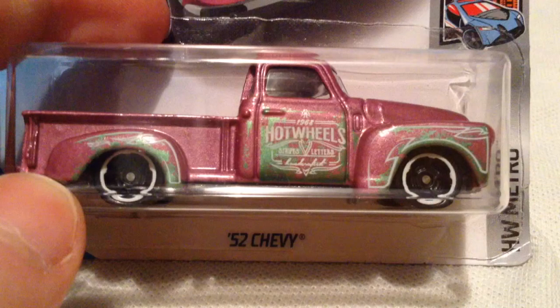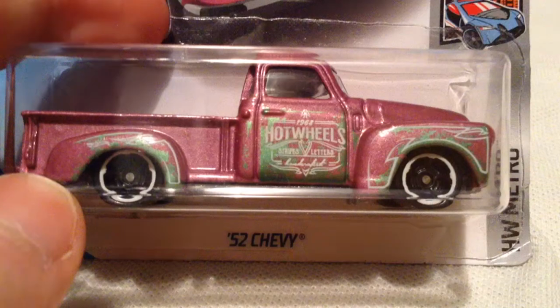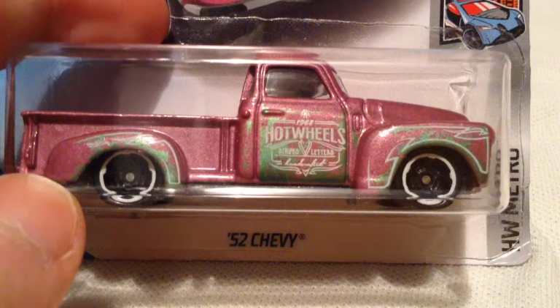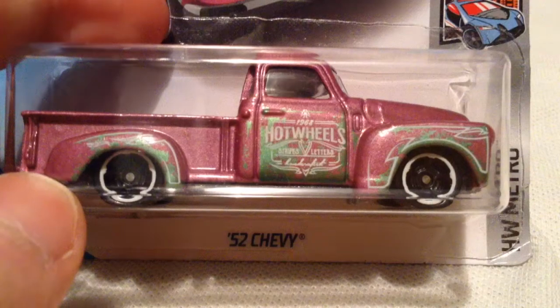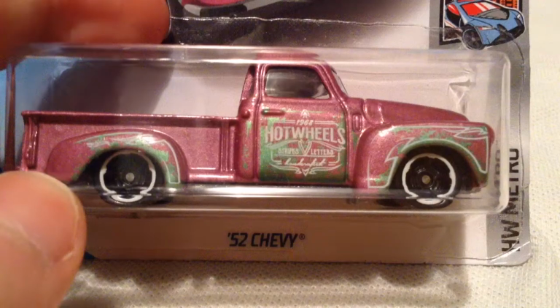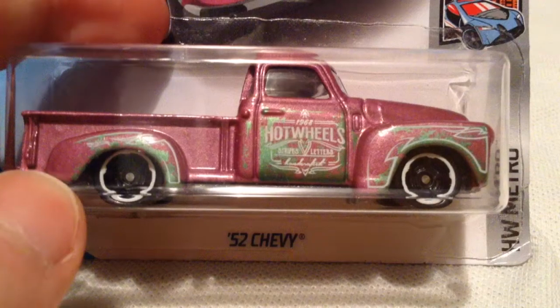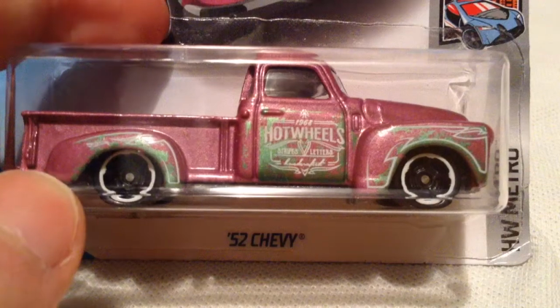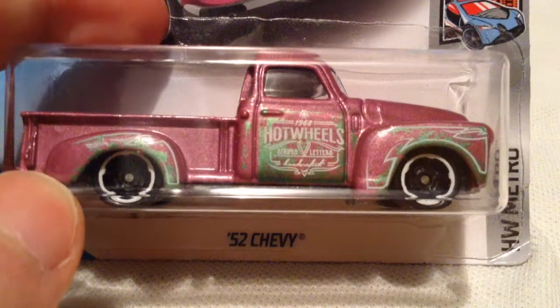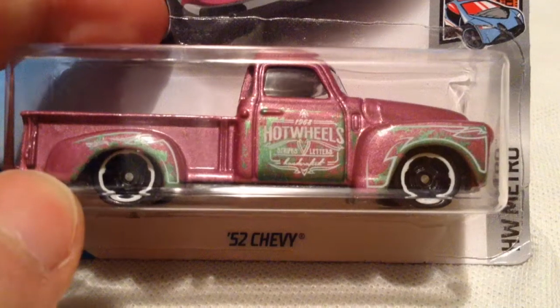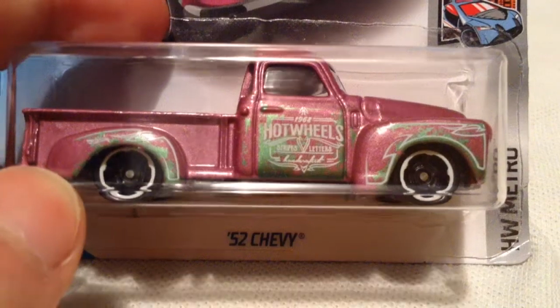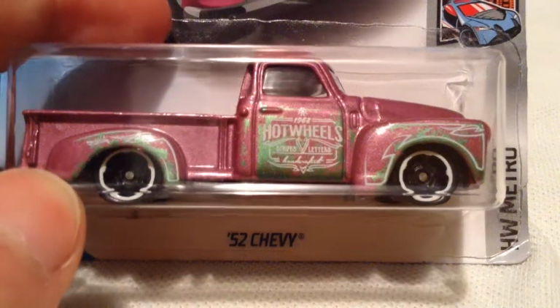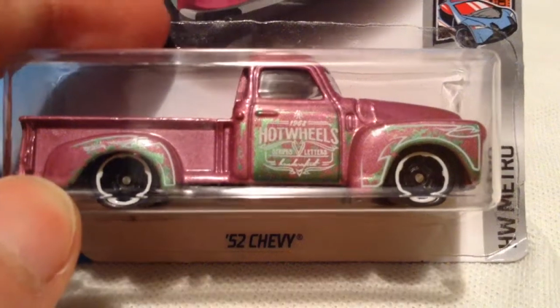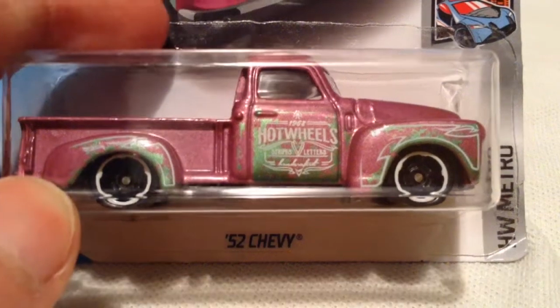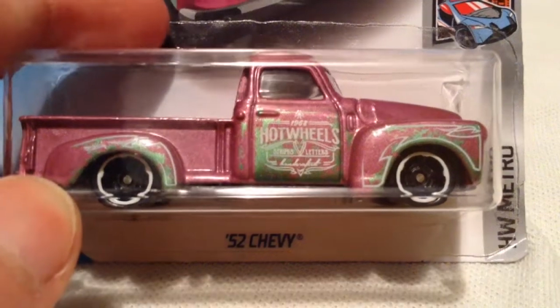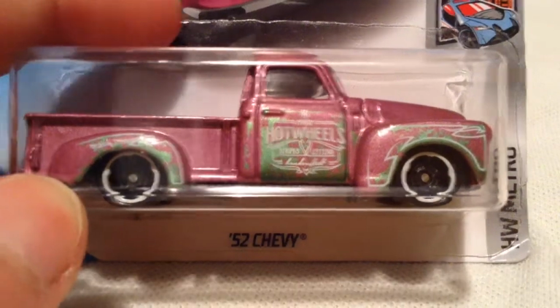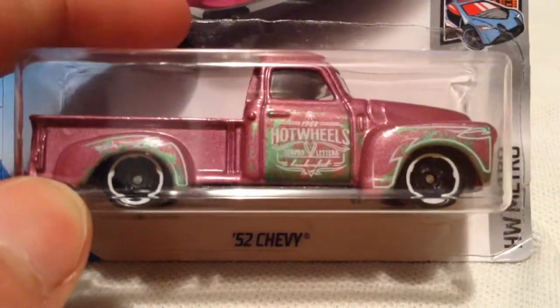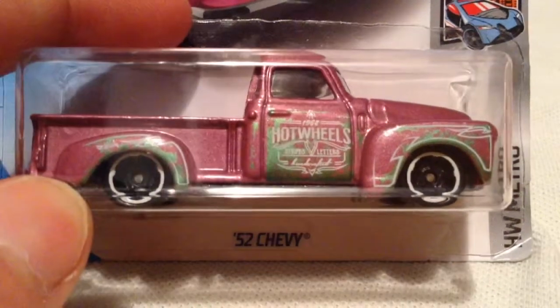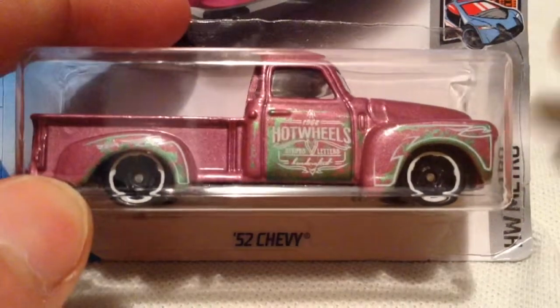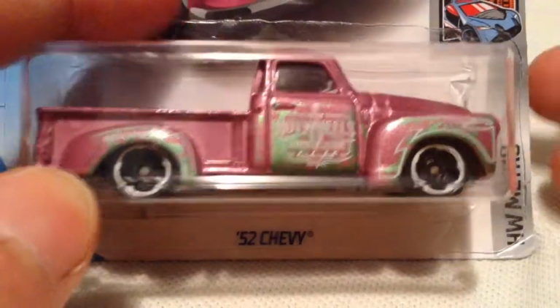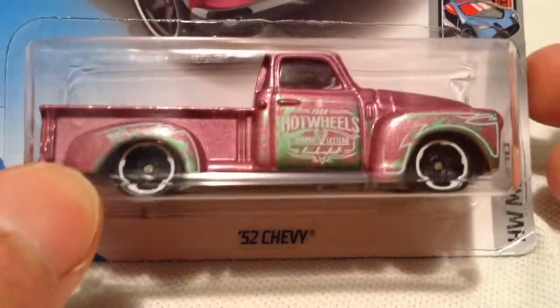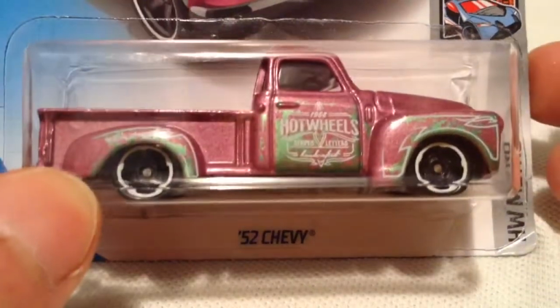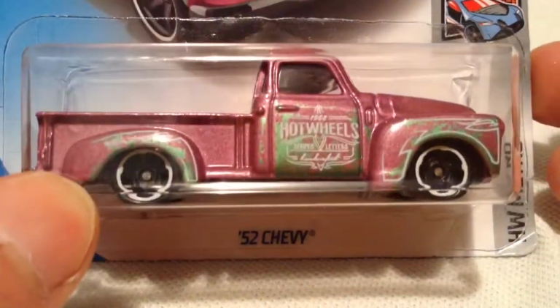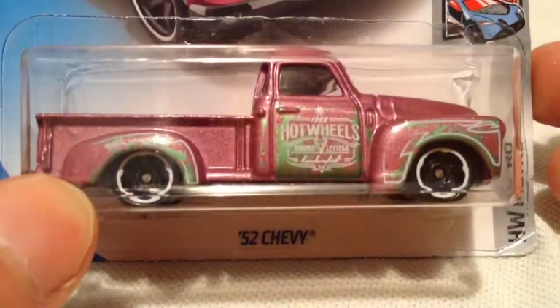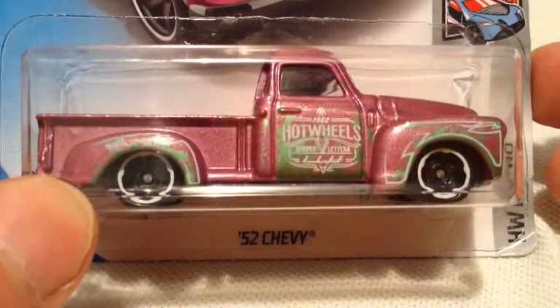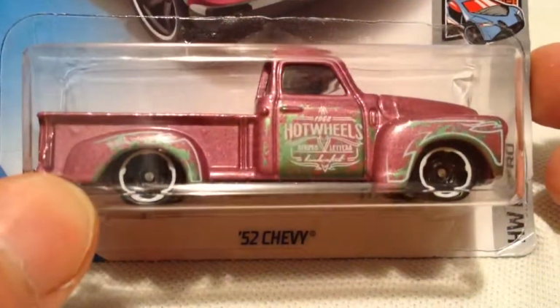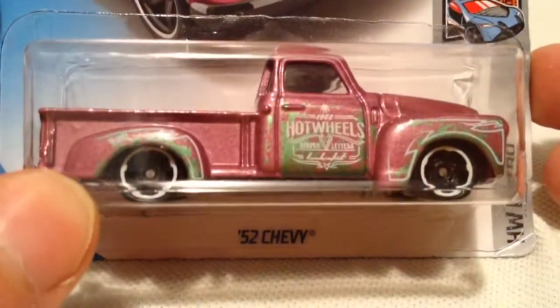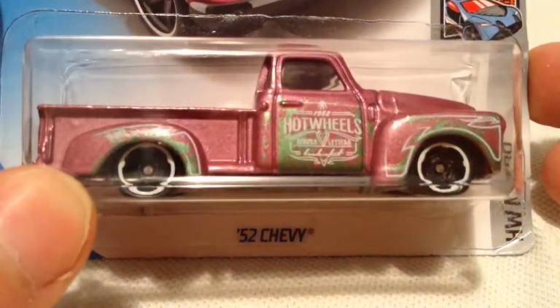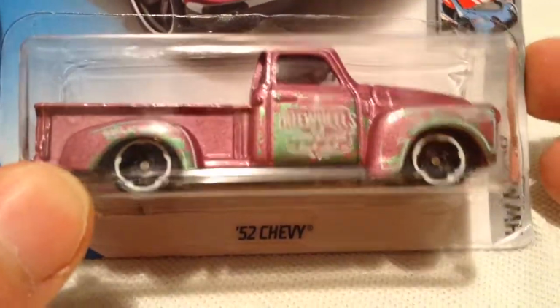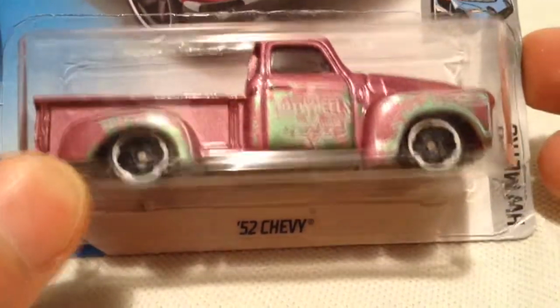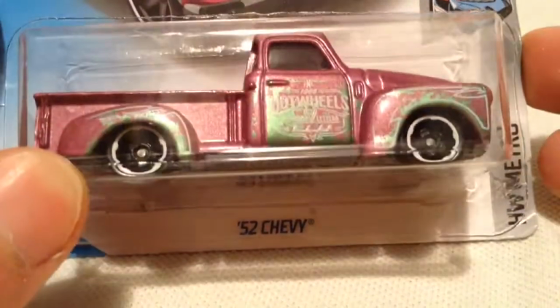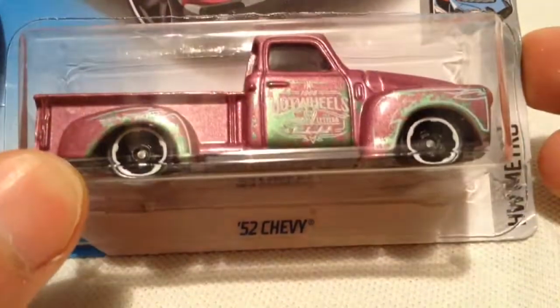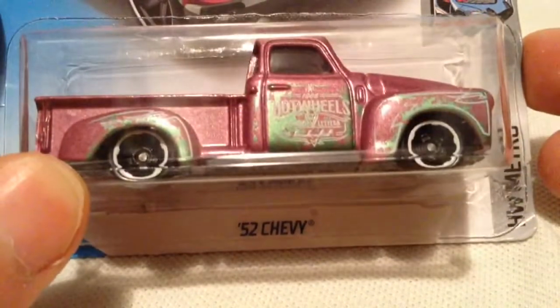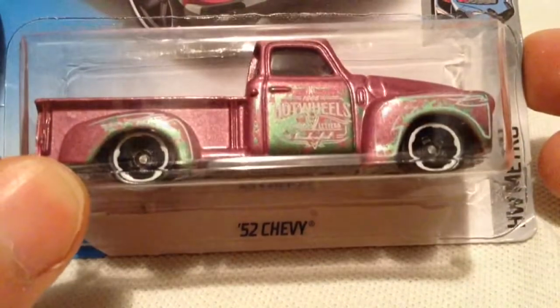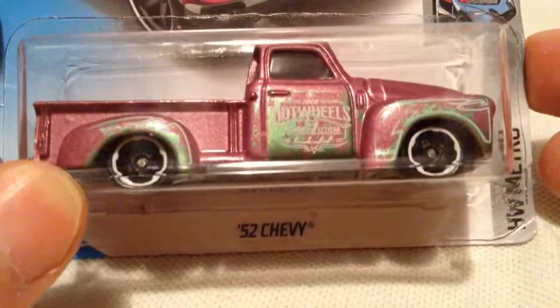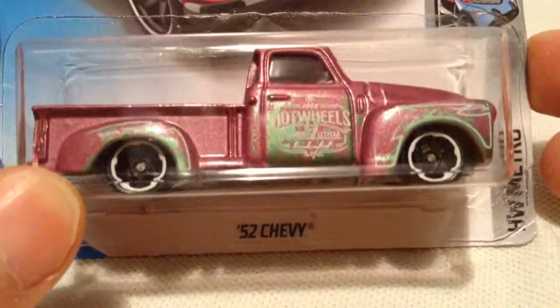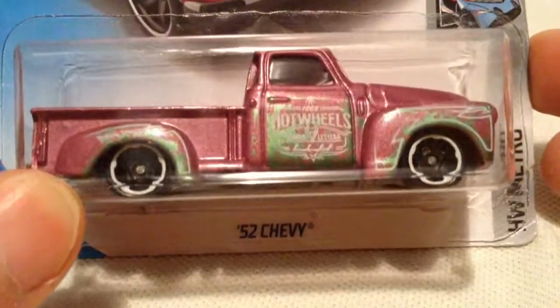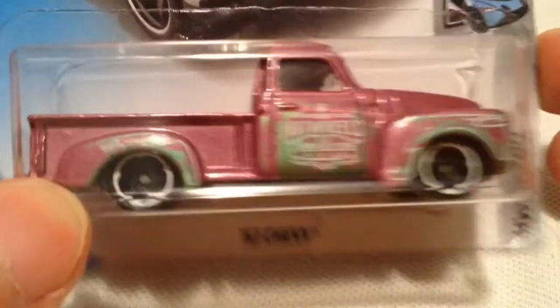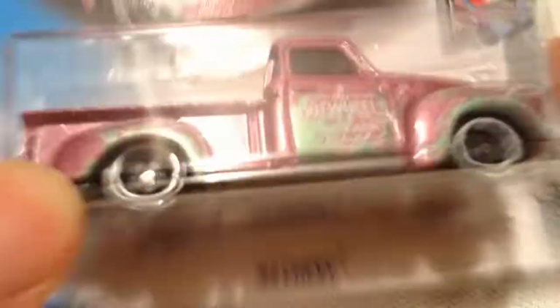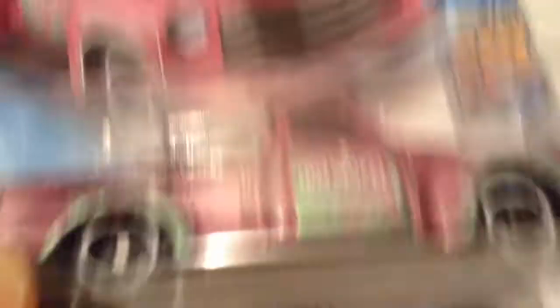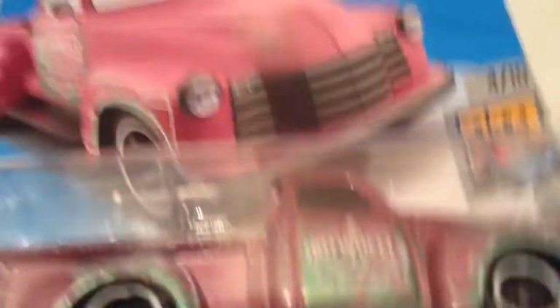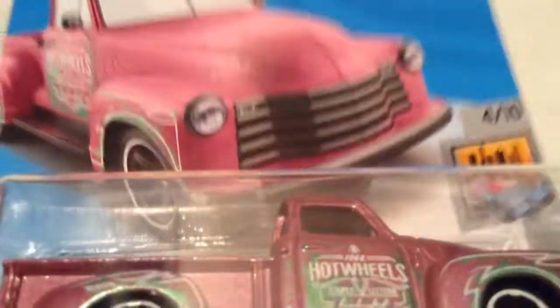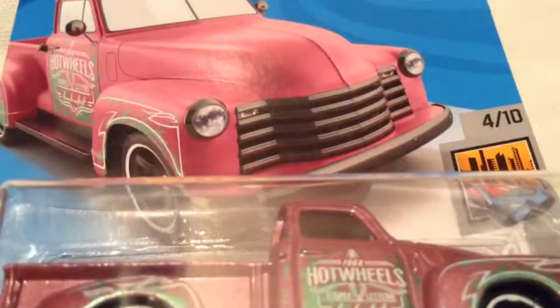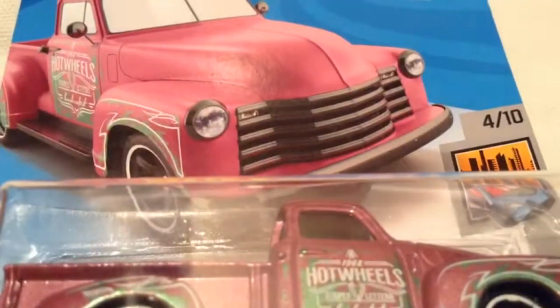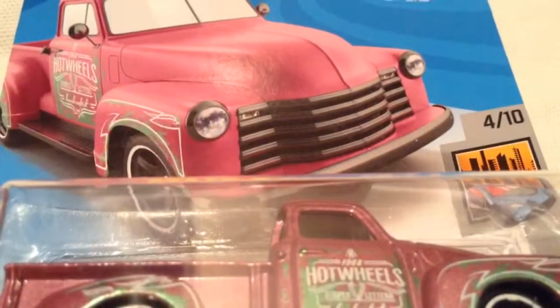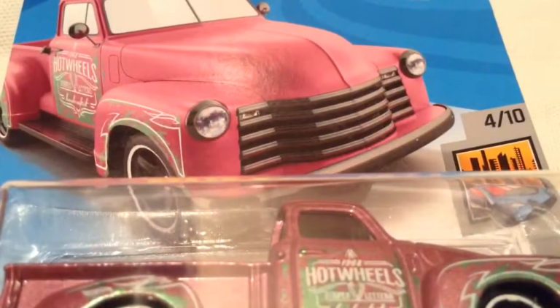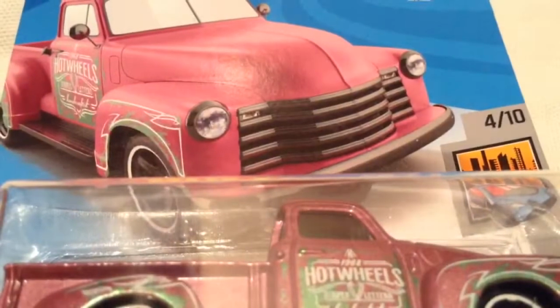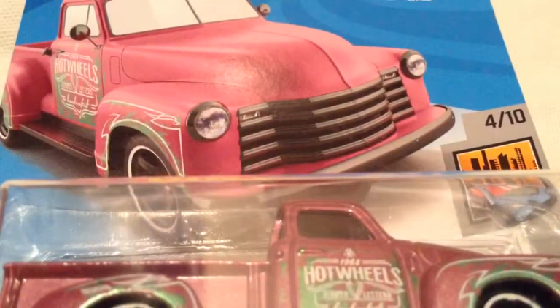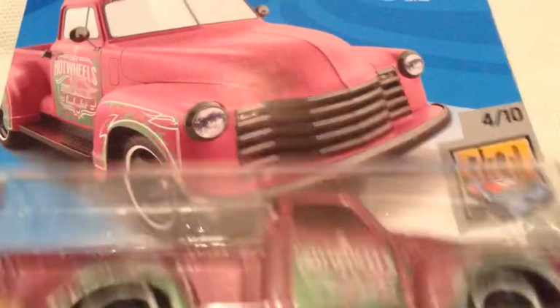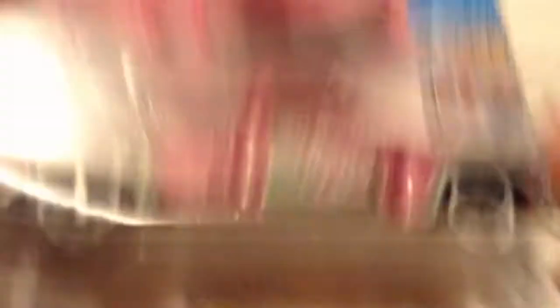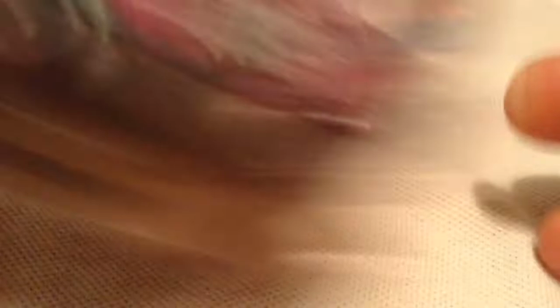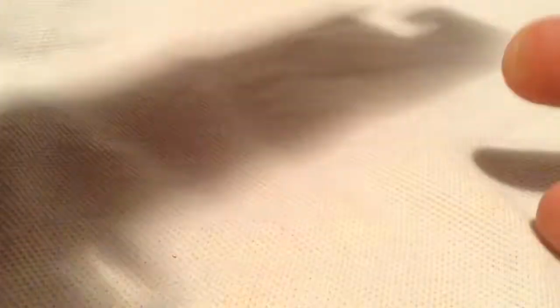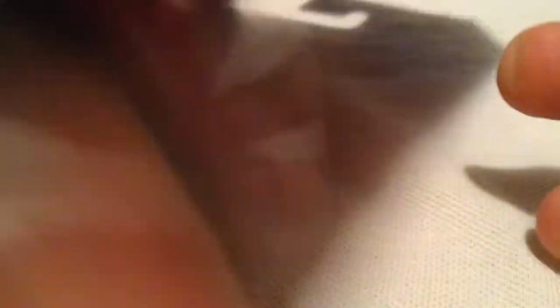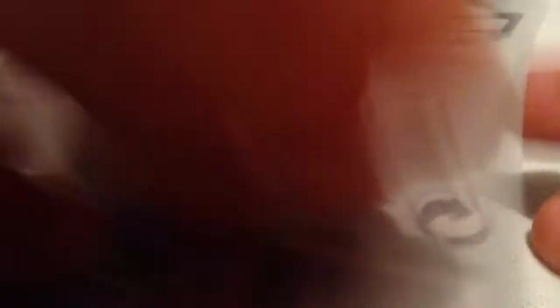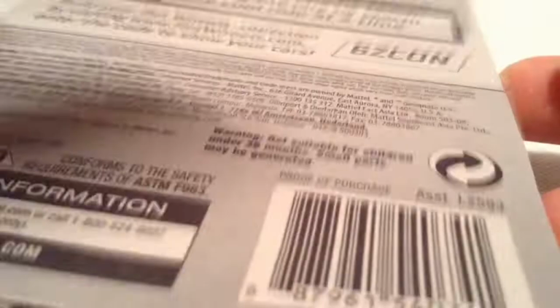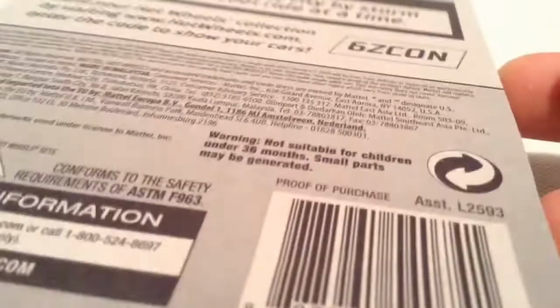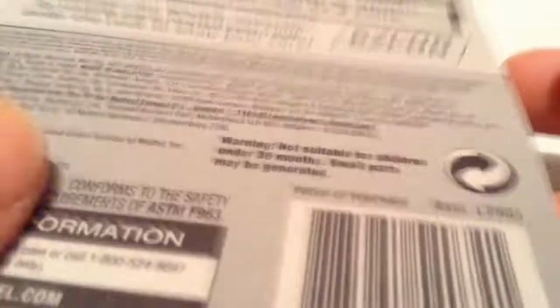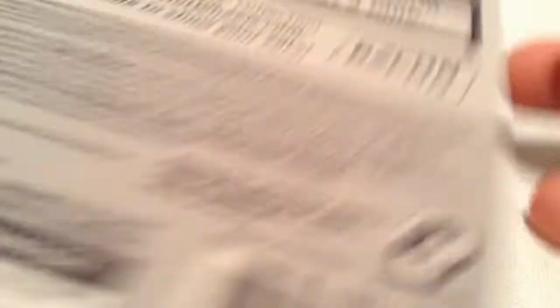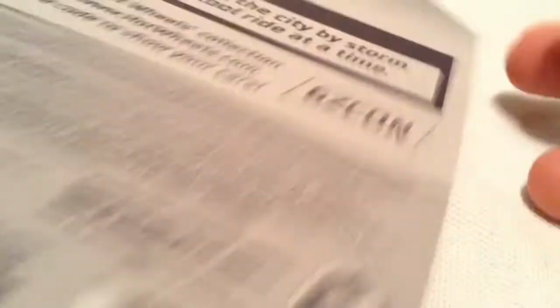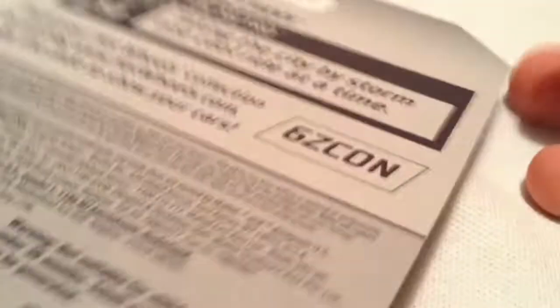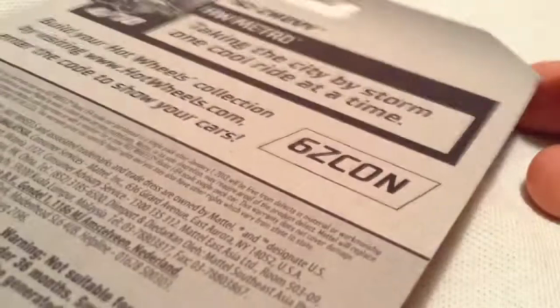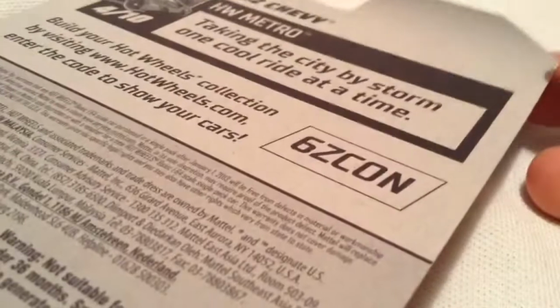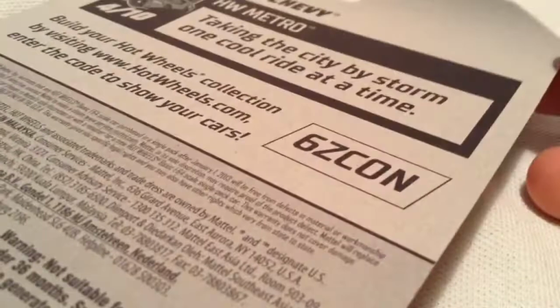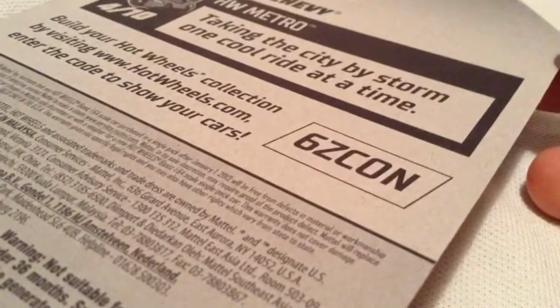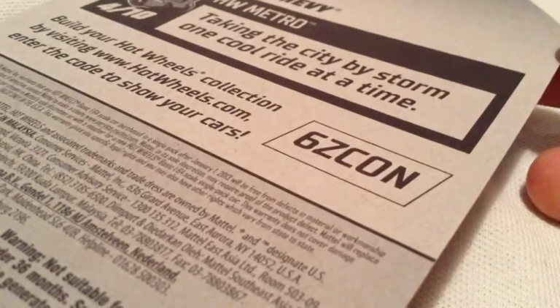Hey YouTube, it's me Julien. Here's the 1952 Chevy pickup truck. There's the card art and the back of a card.